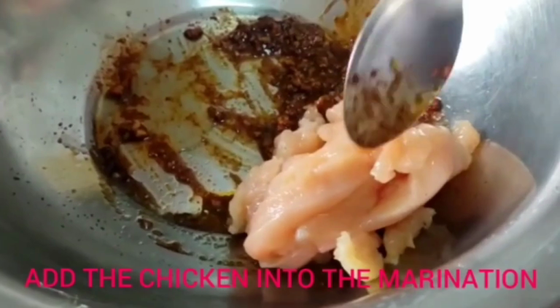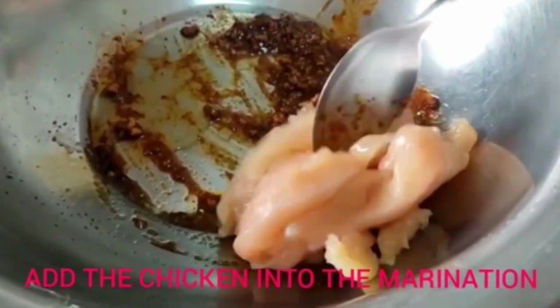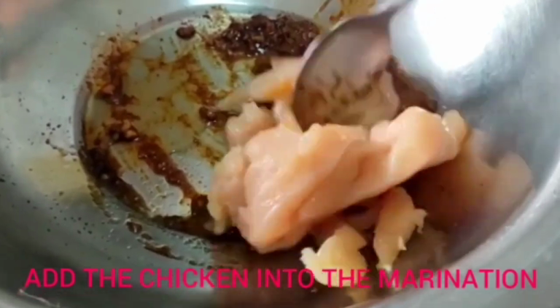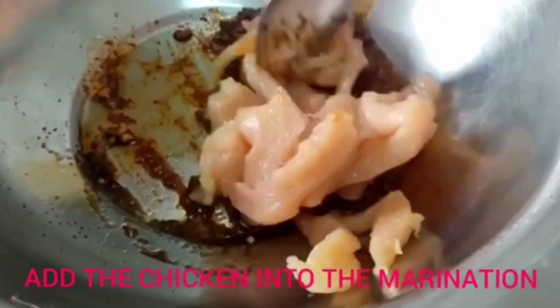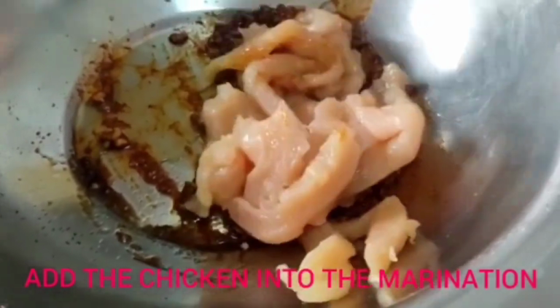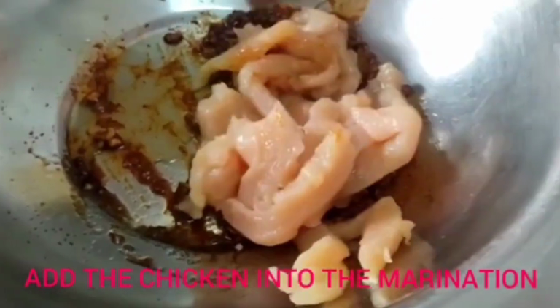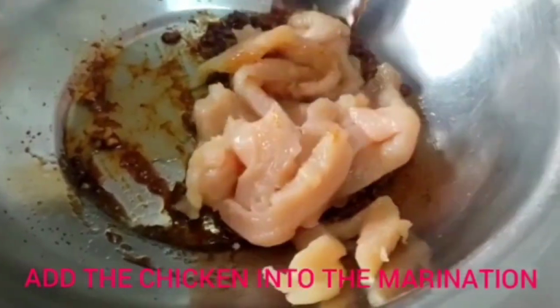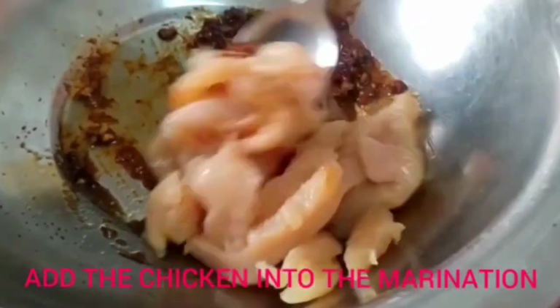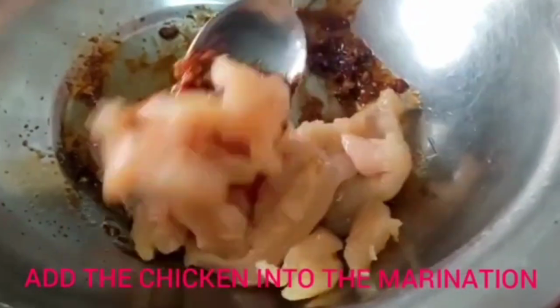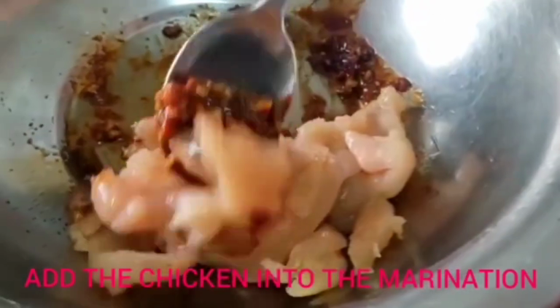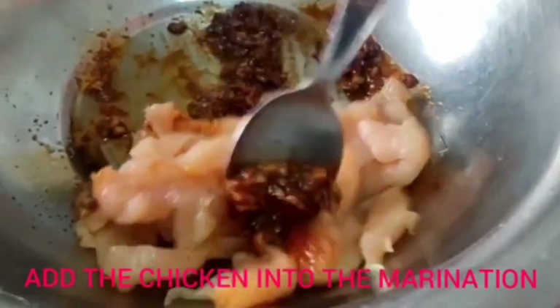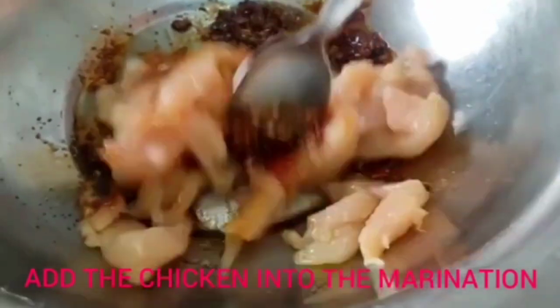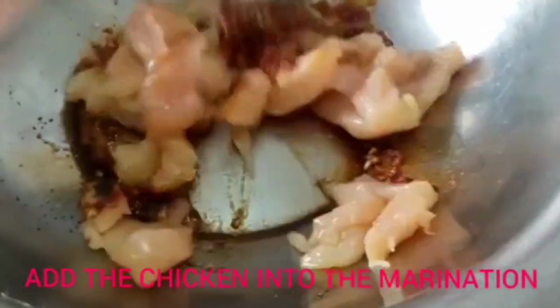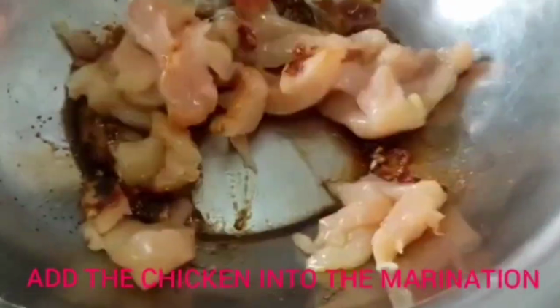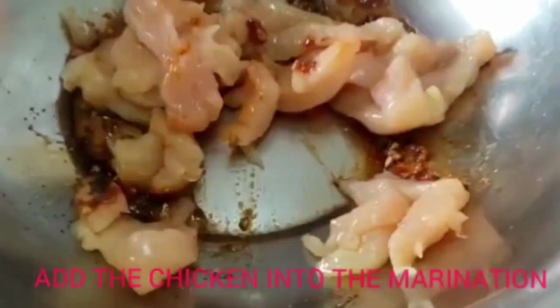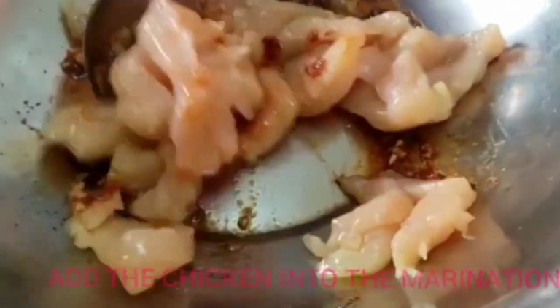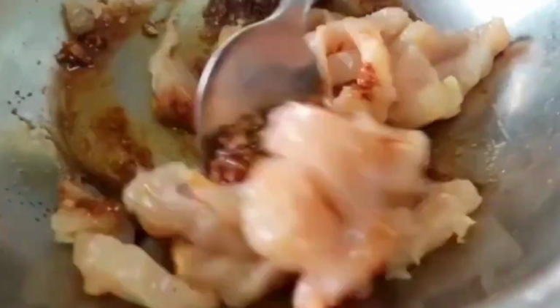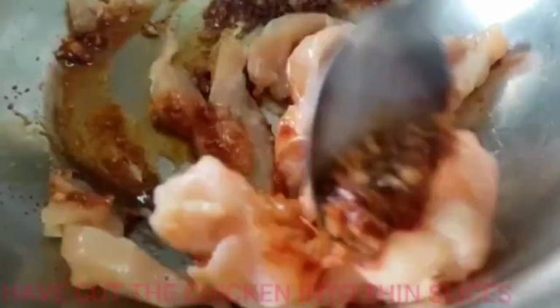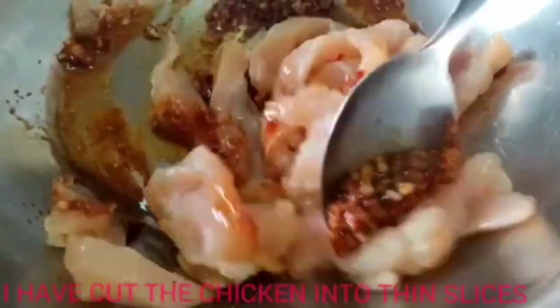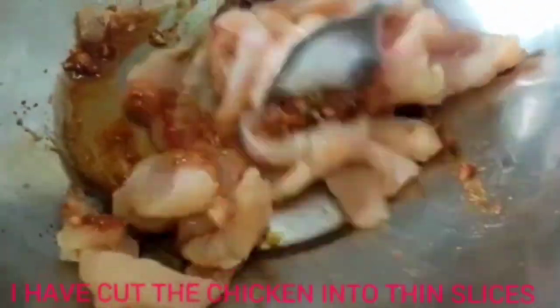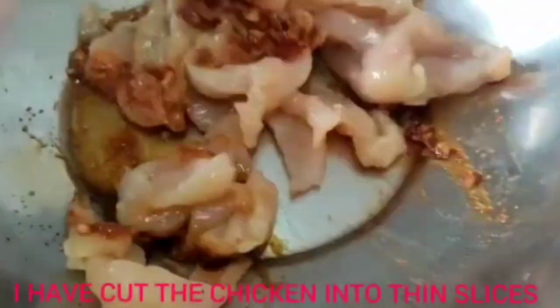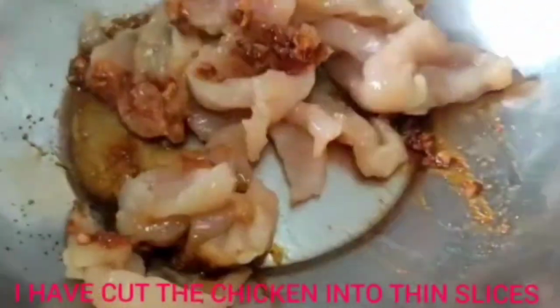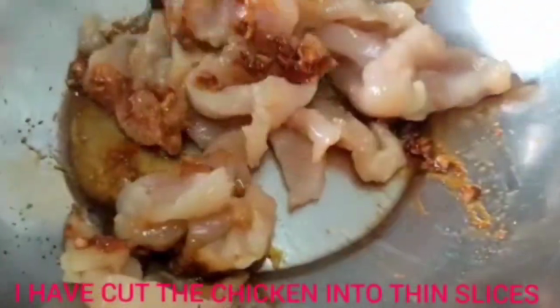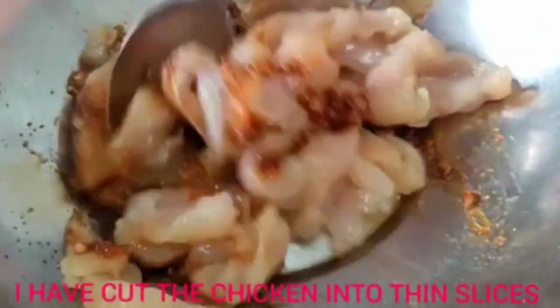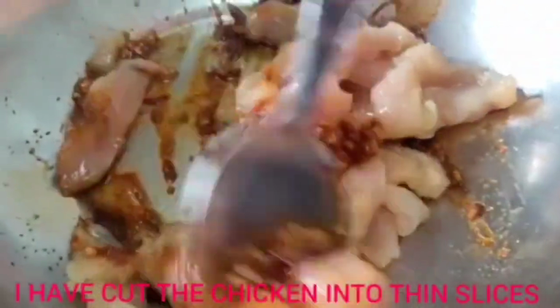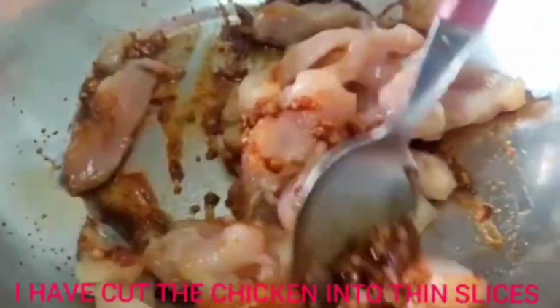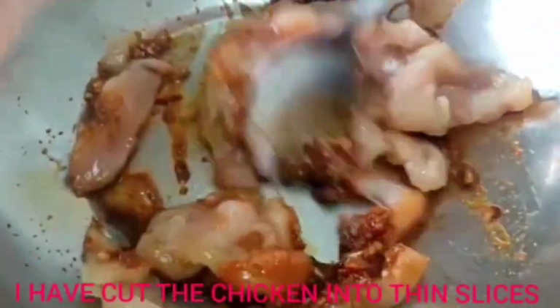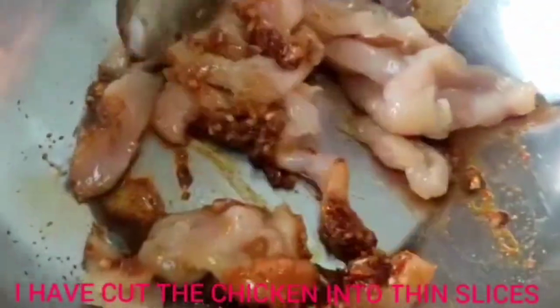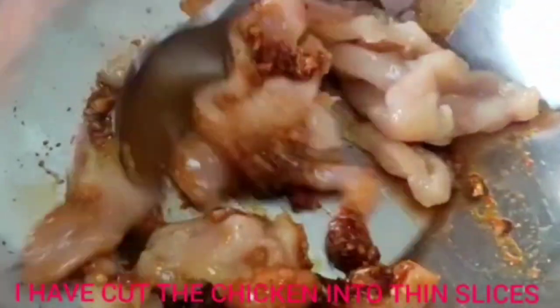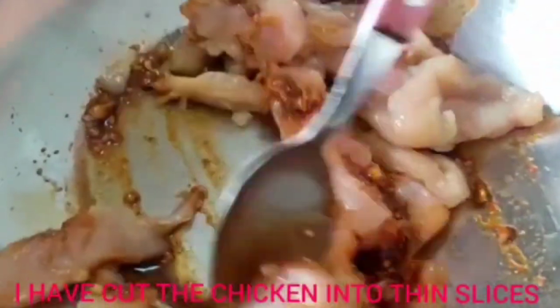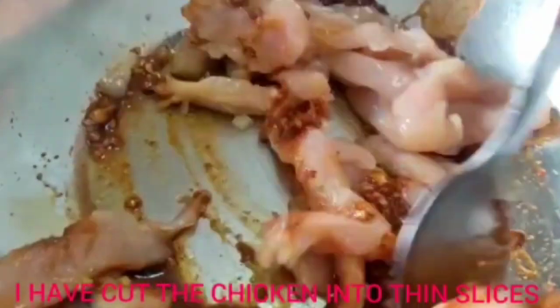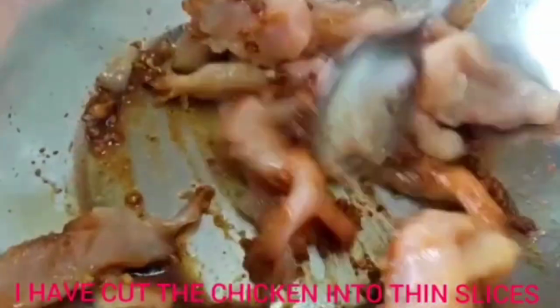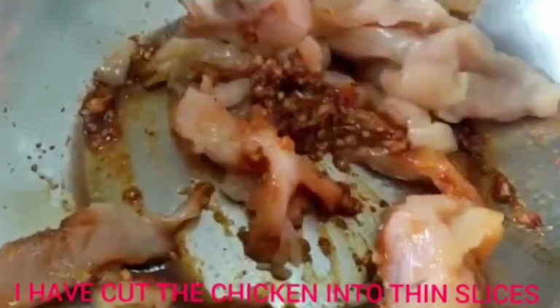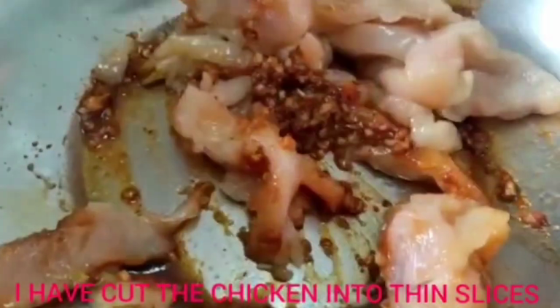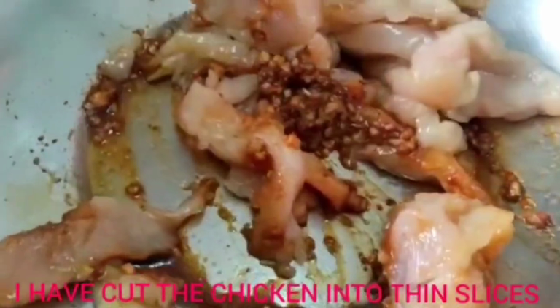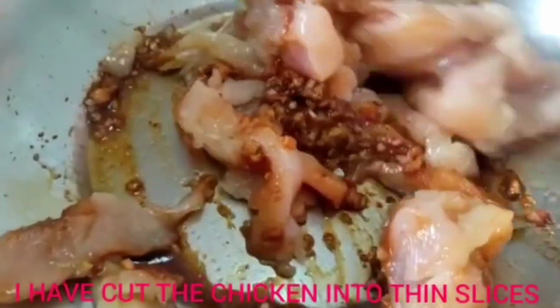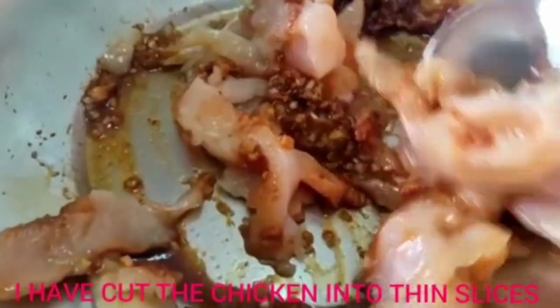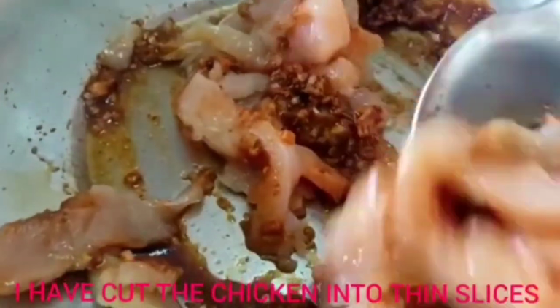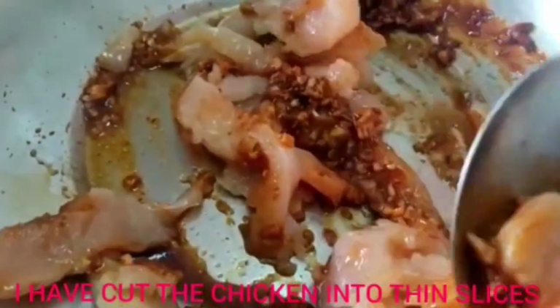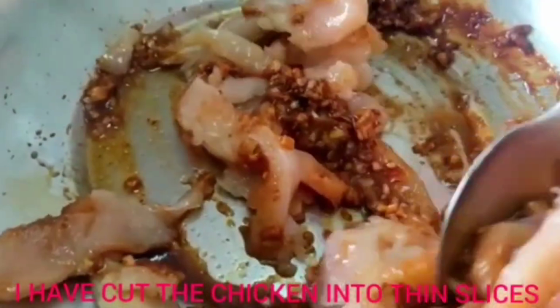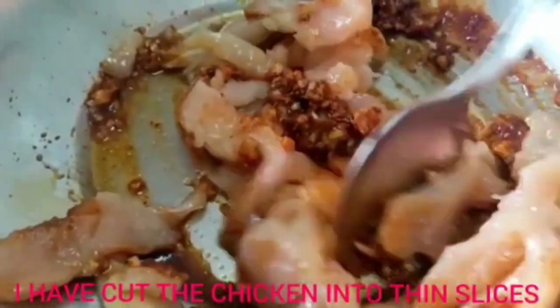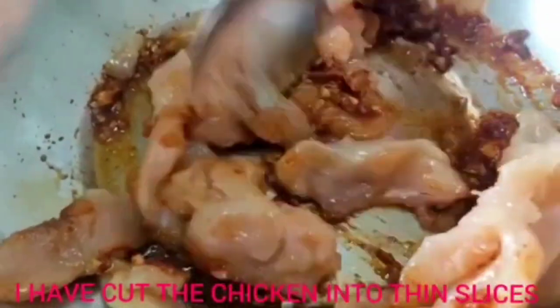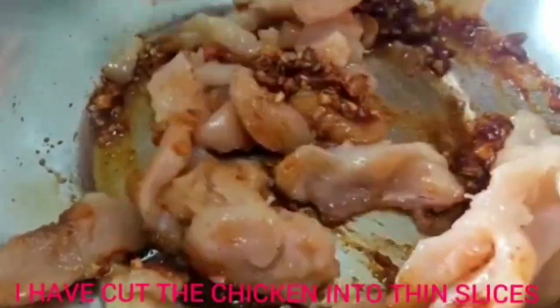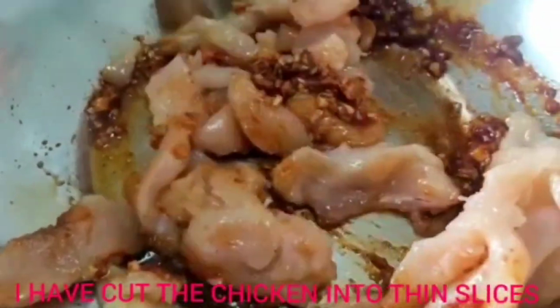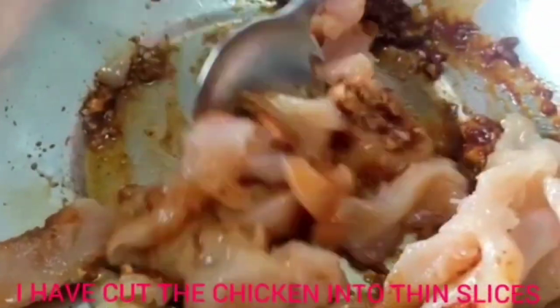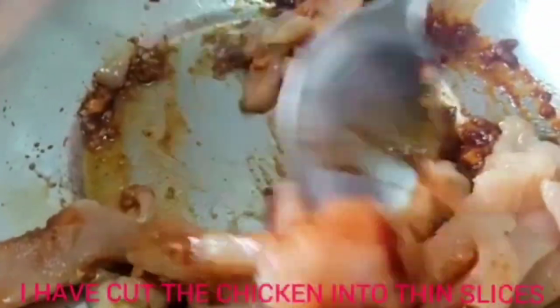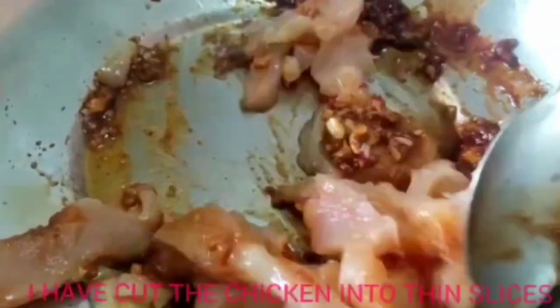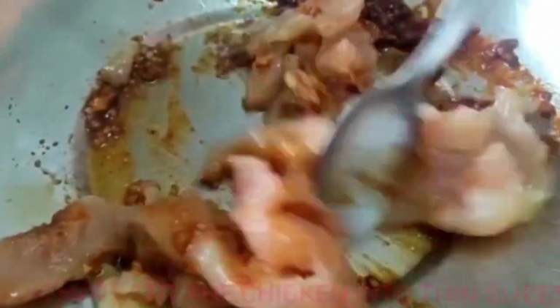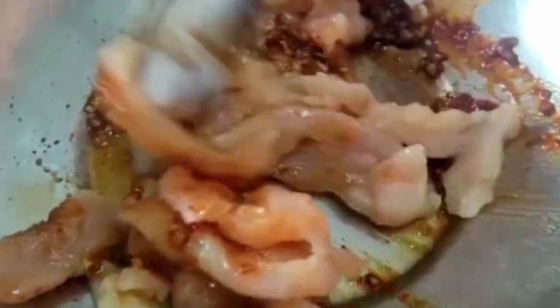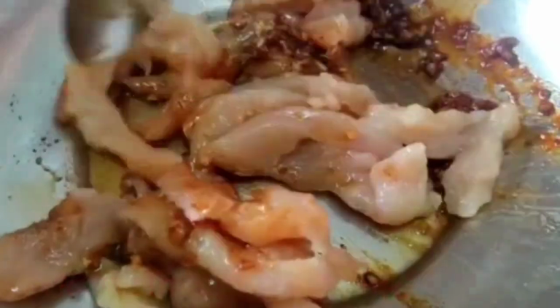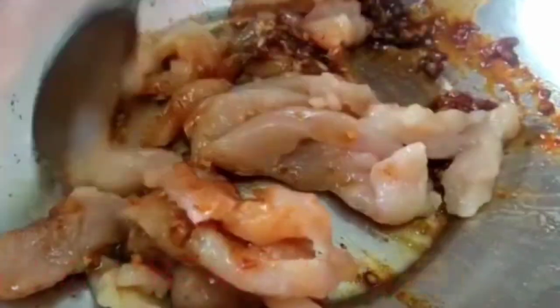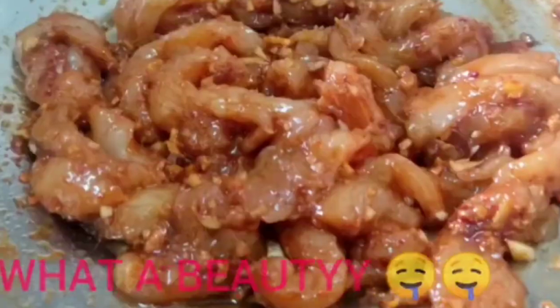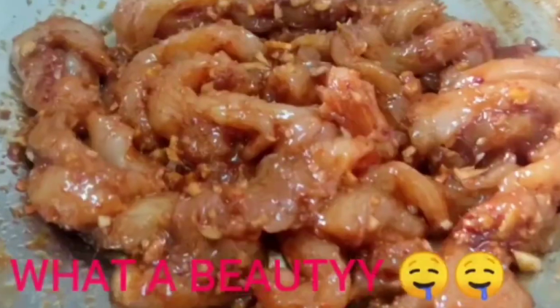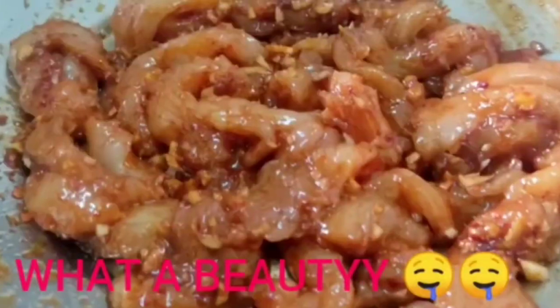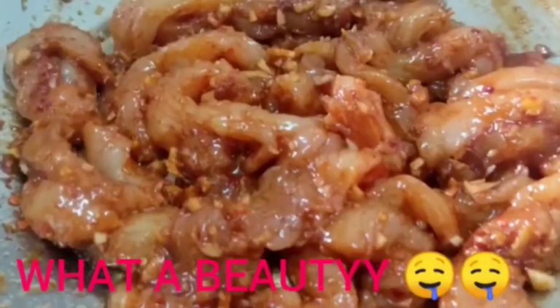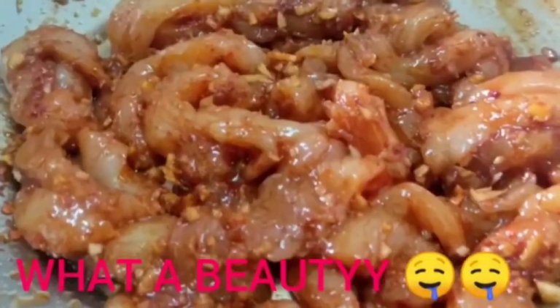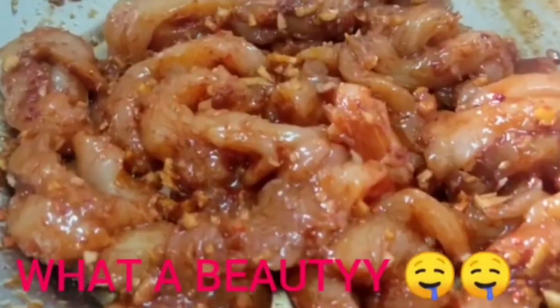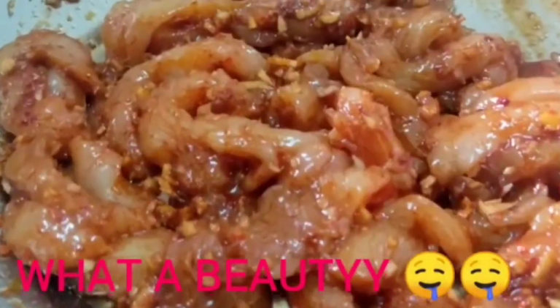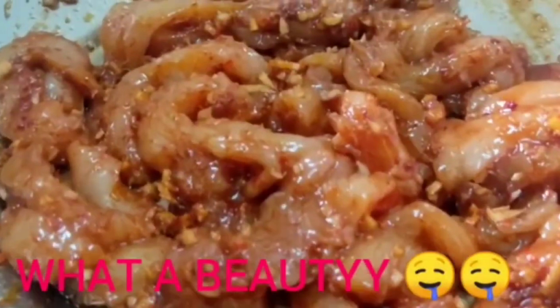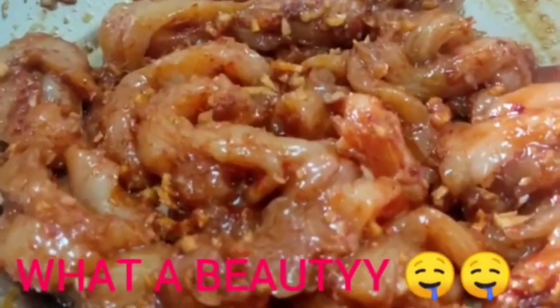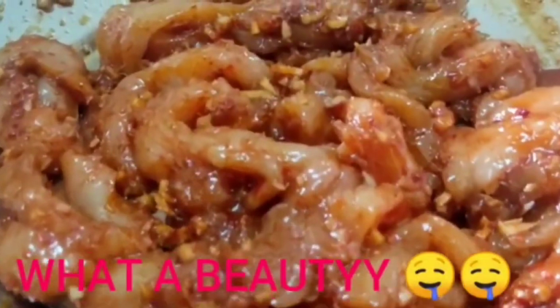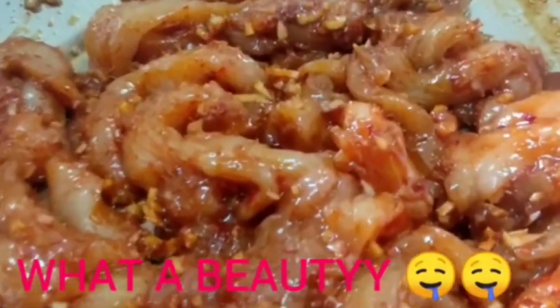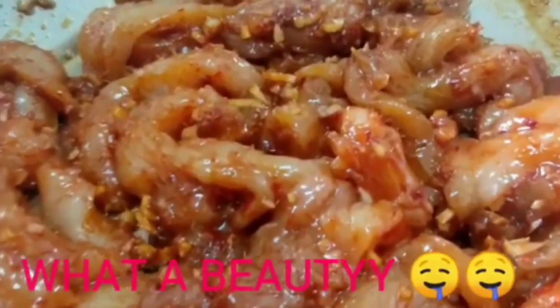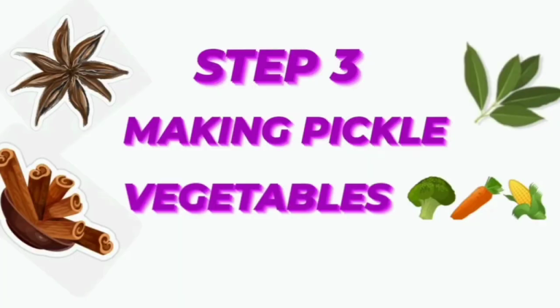Now I add the chicken into the marination. I have cut the chicken into strips. What a beauty.